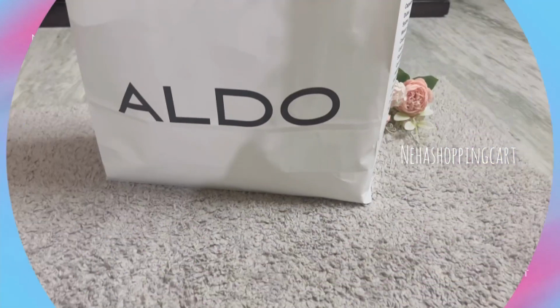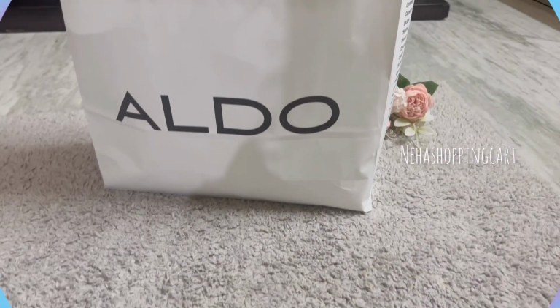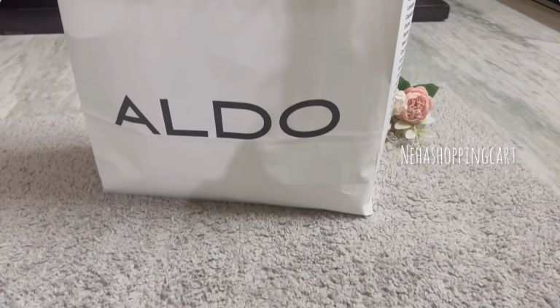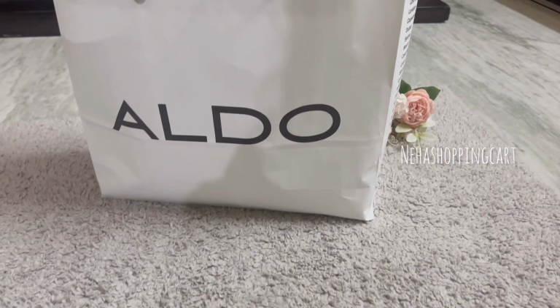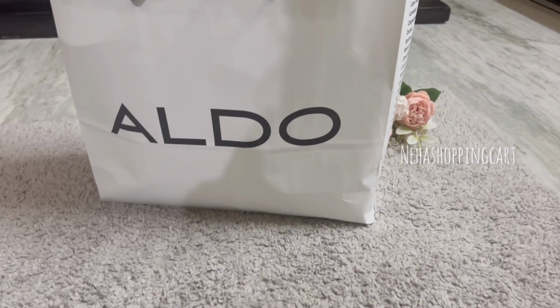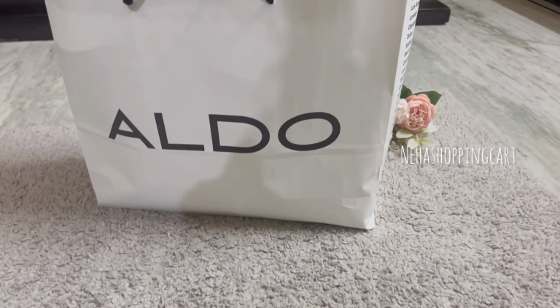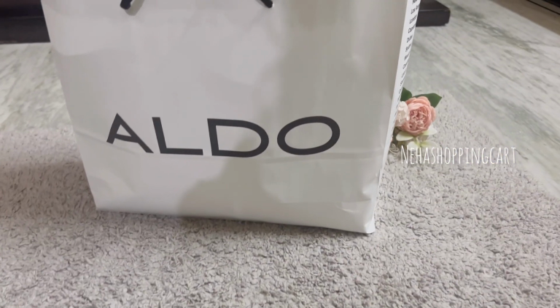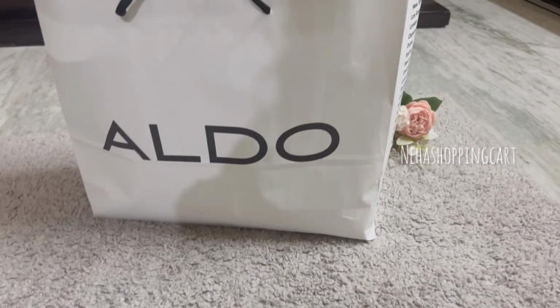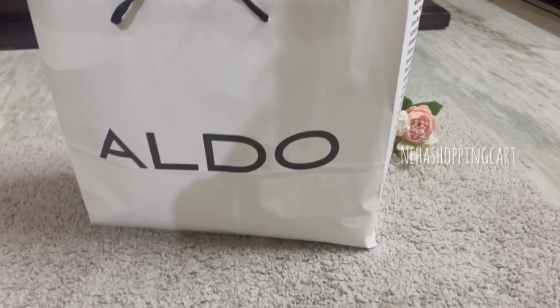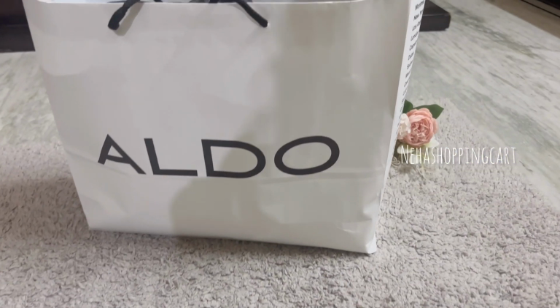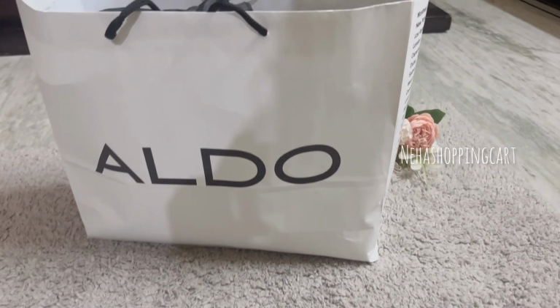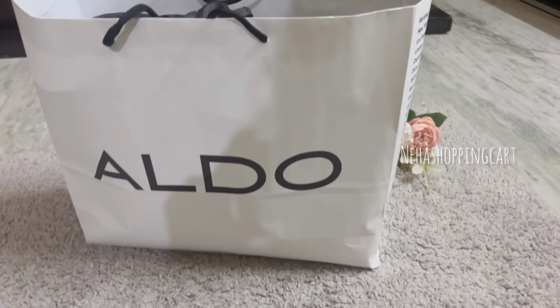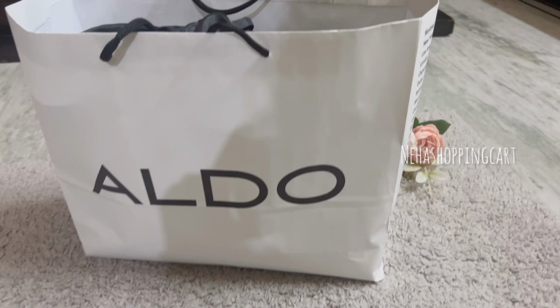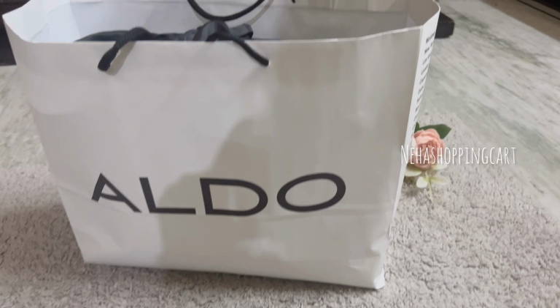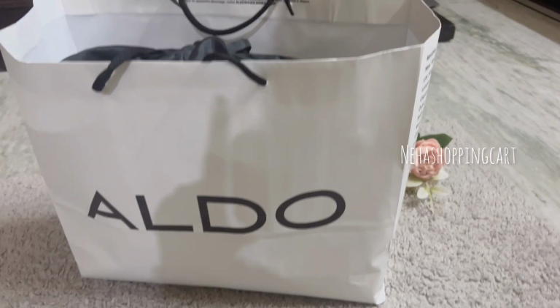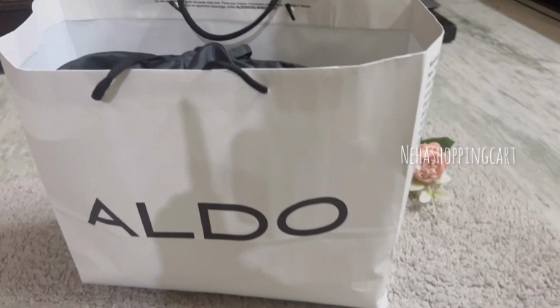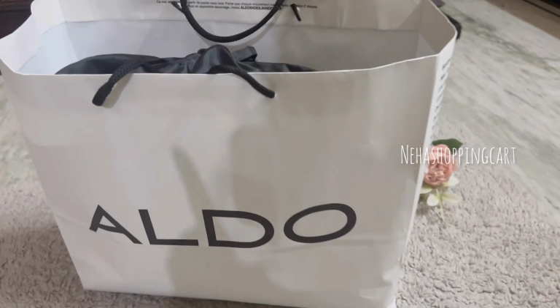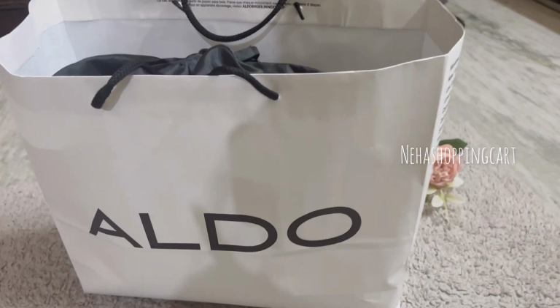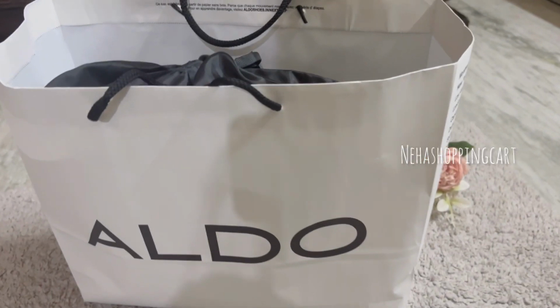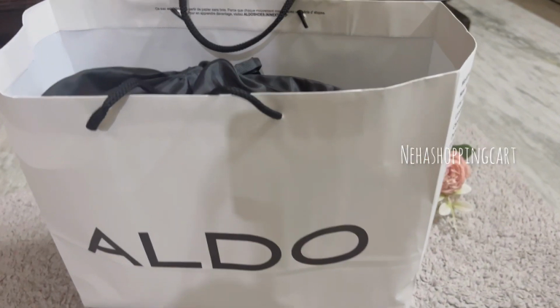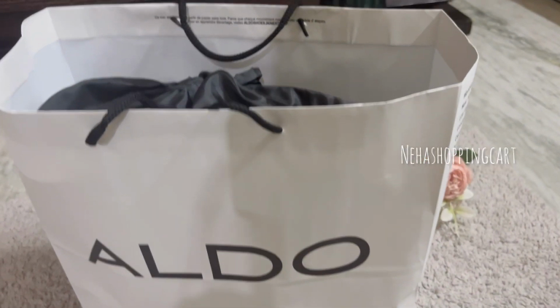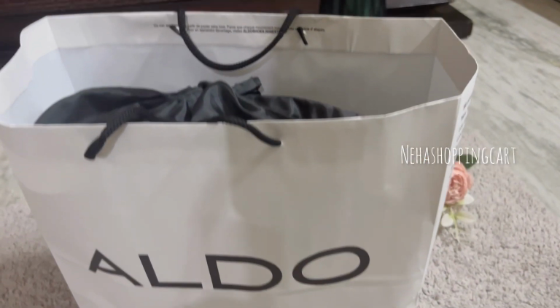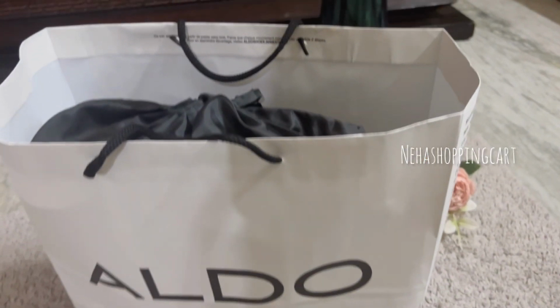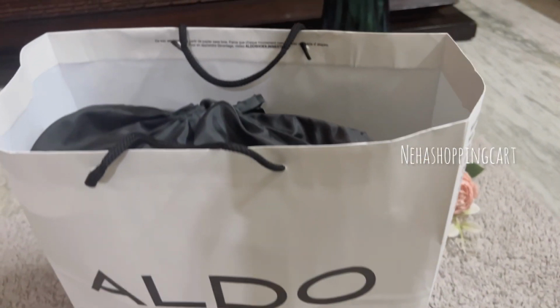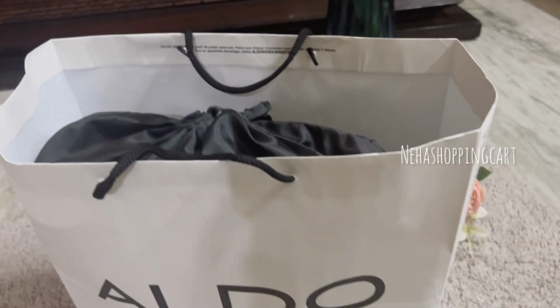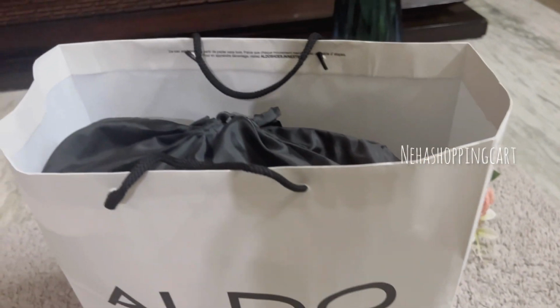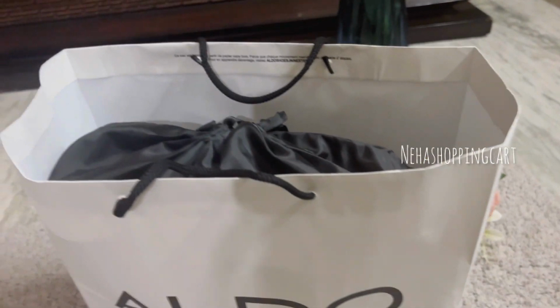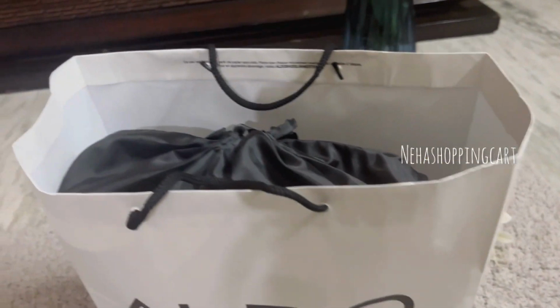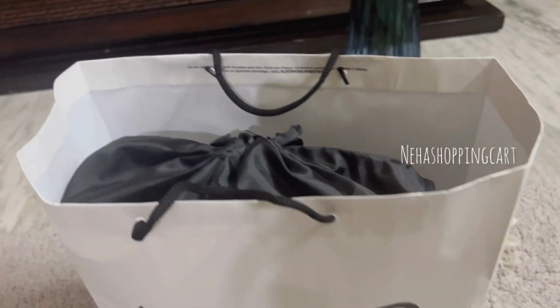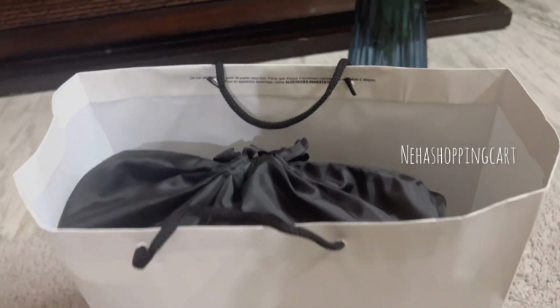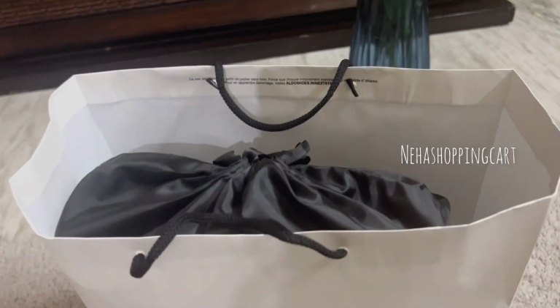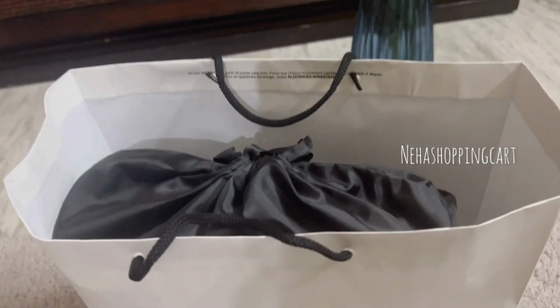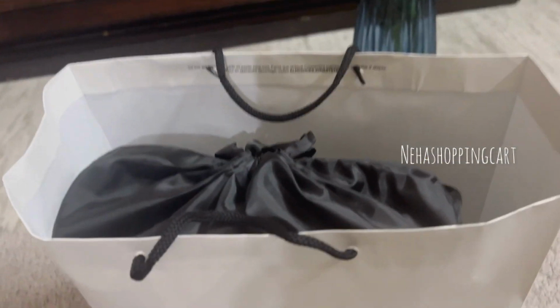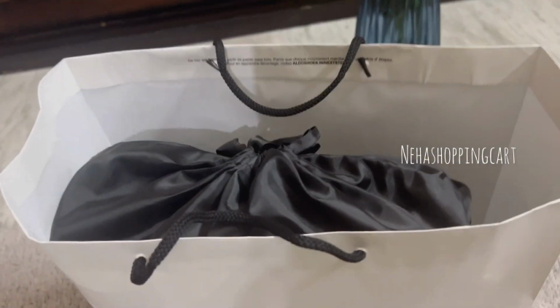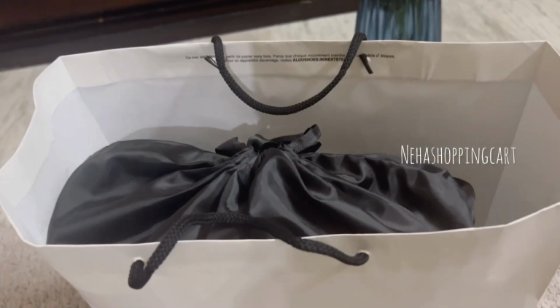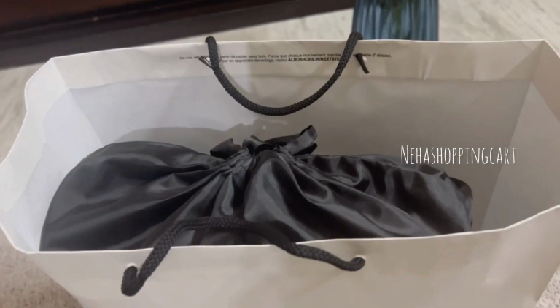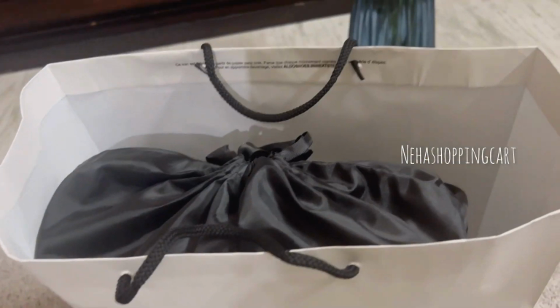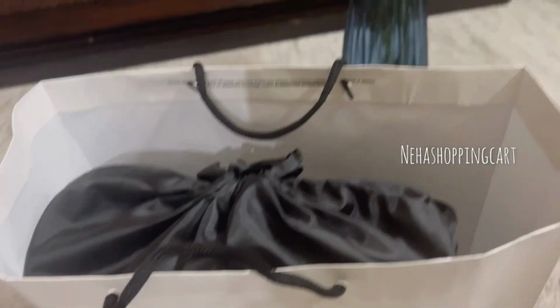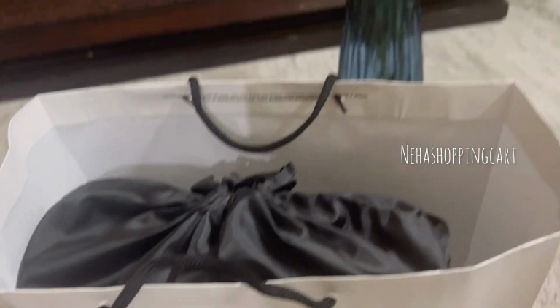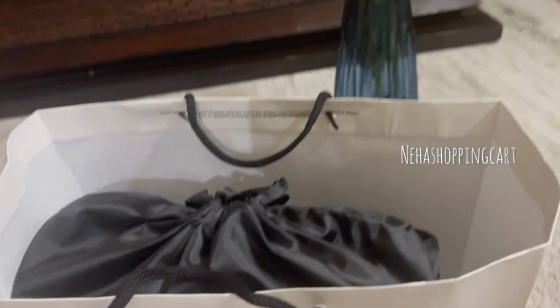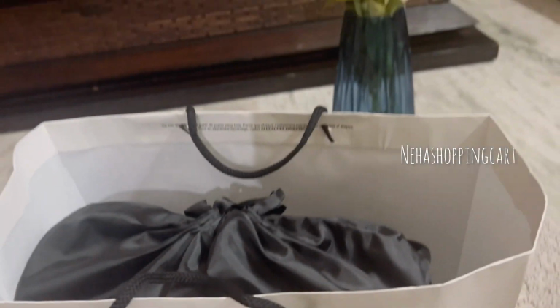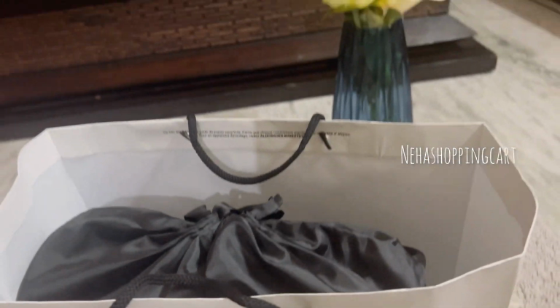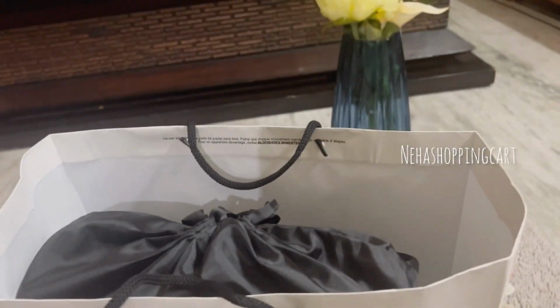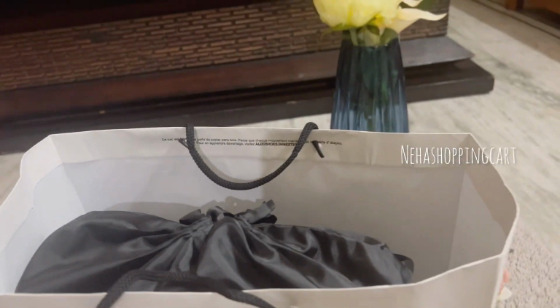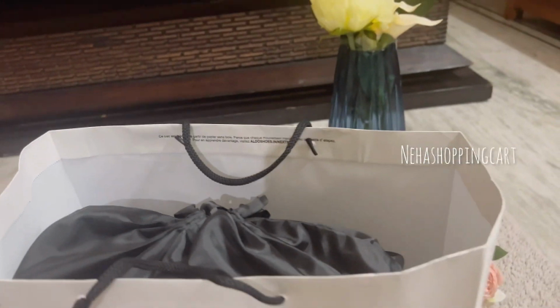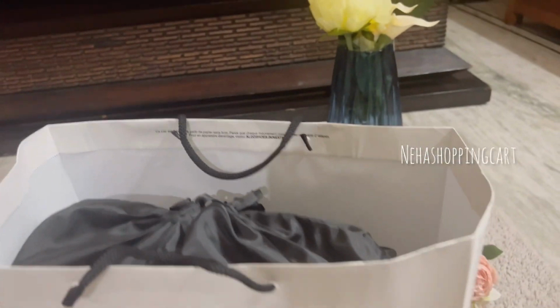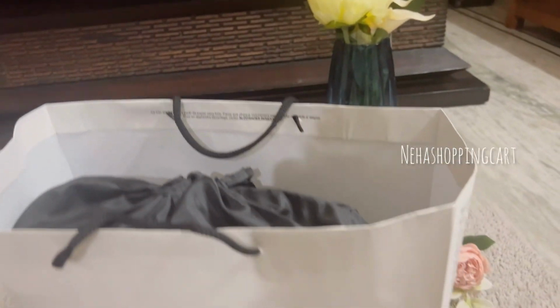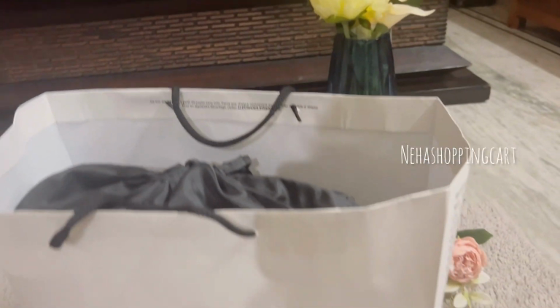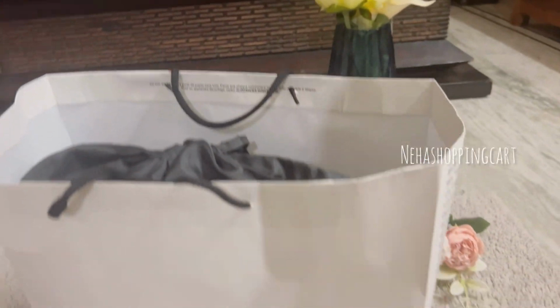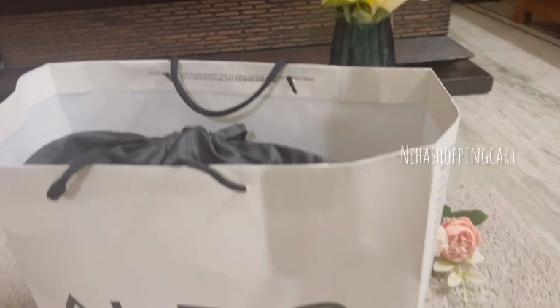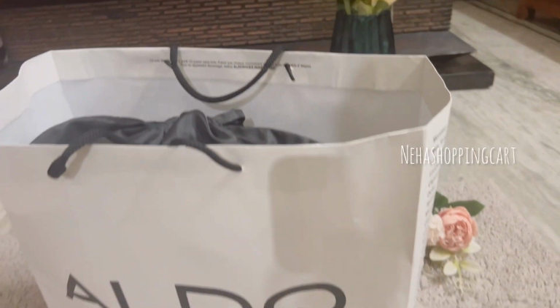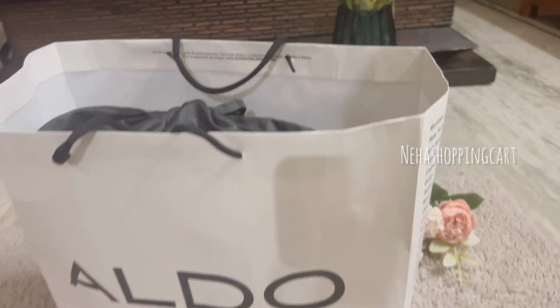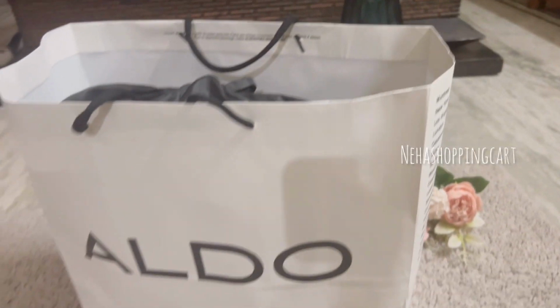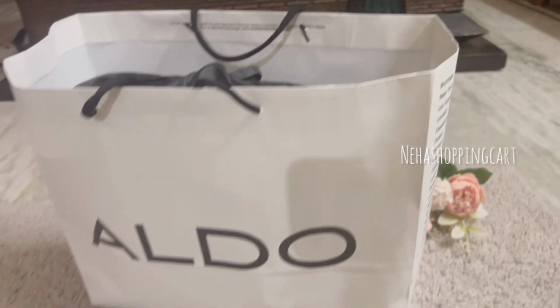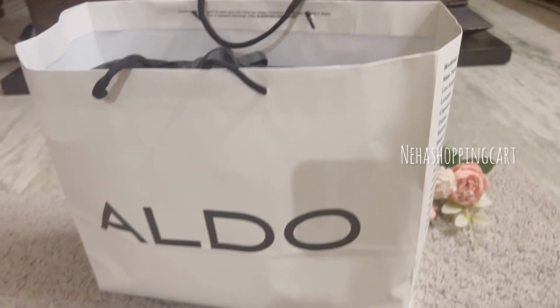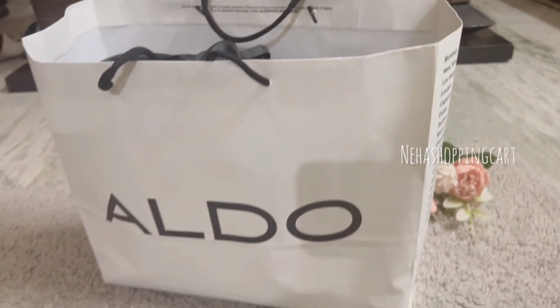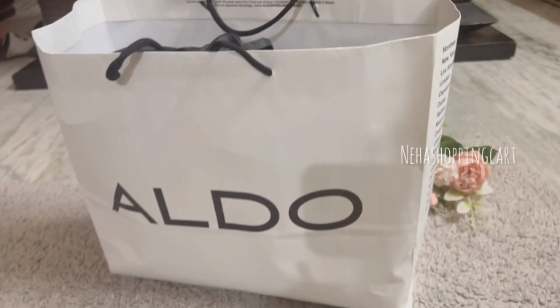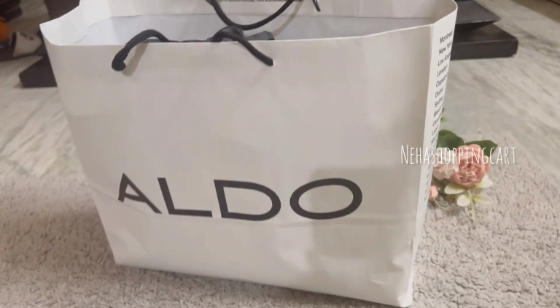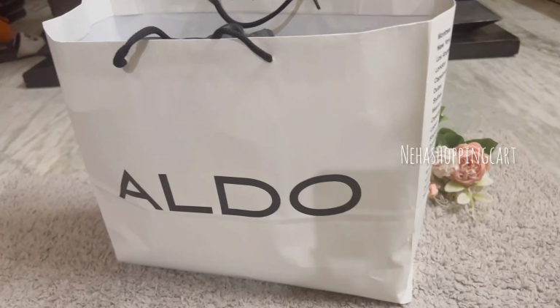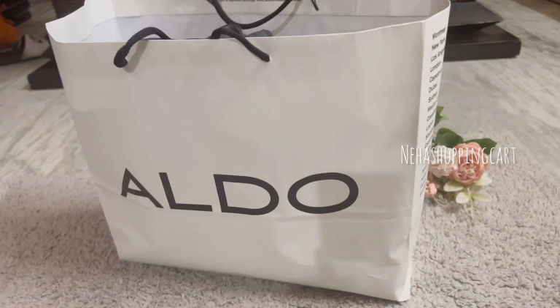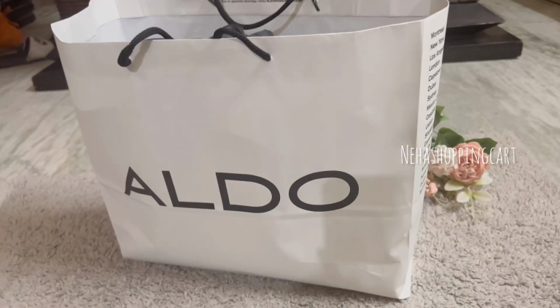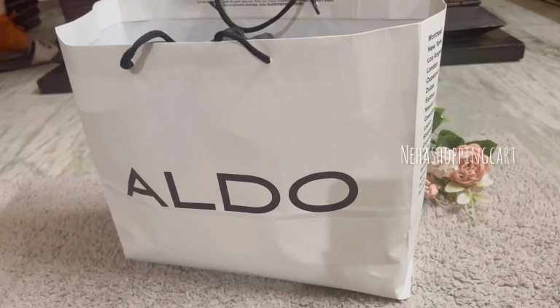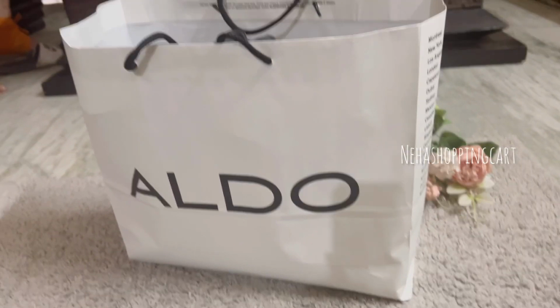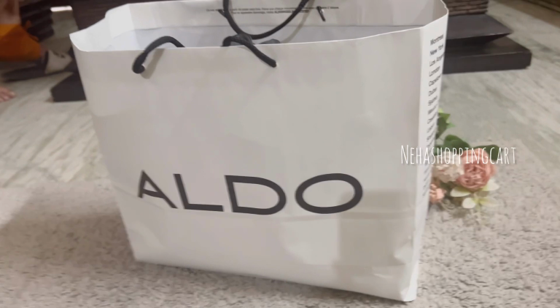Hello my beautiful people, welcome back to the channel Neha Shopping Cart, and I am Neha. I hope you all are doing great.